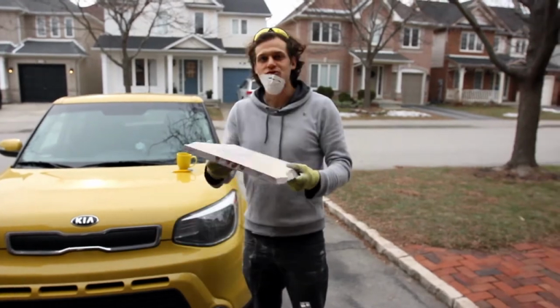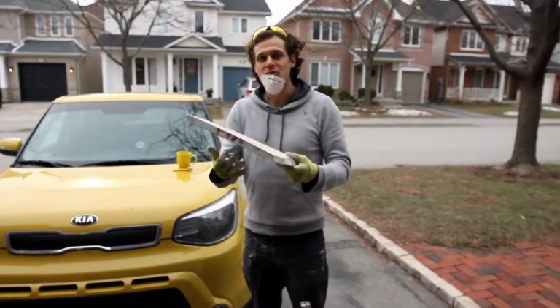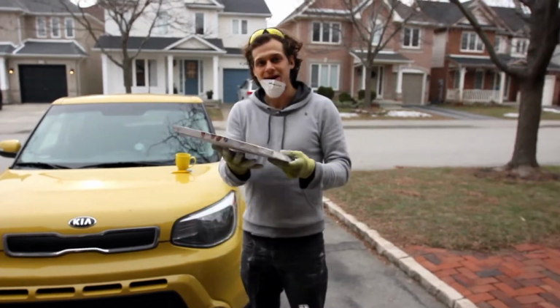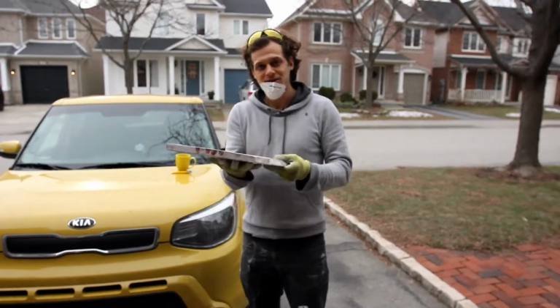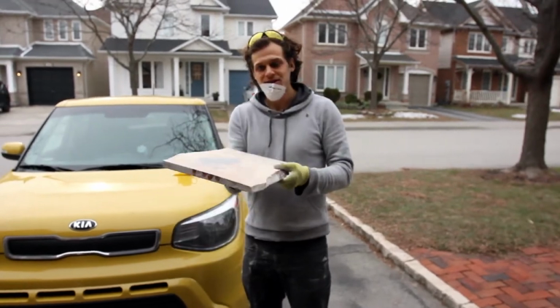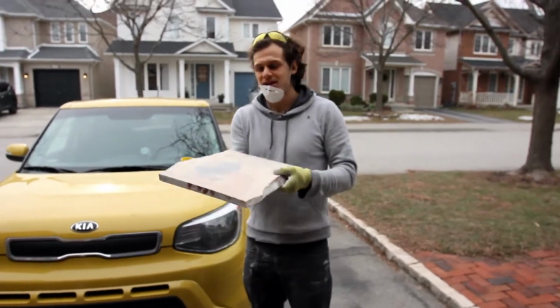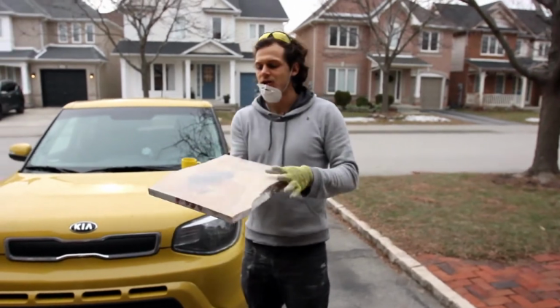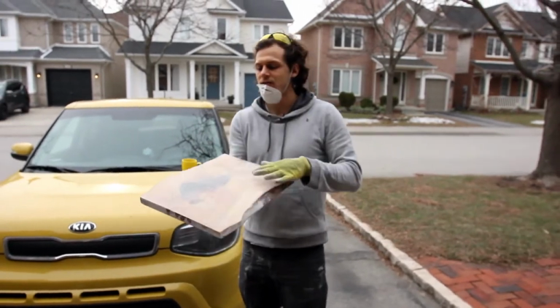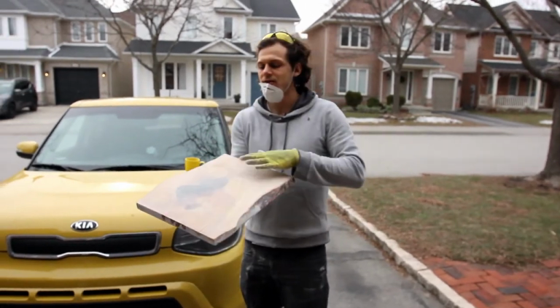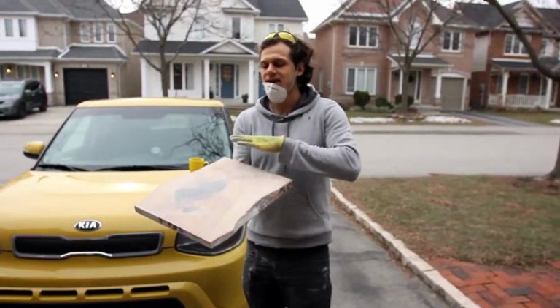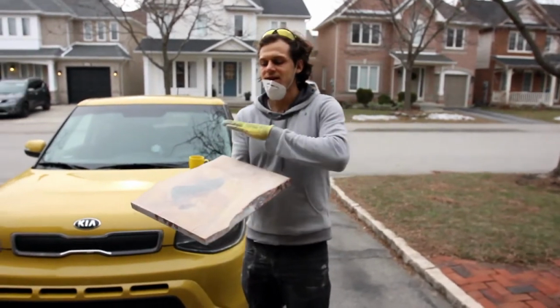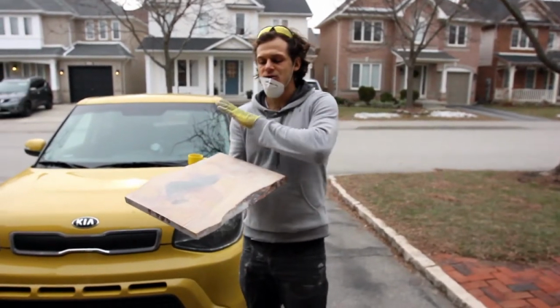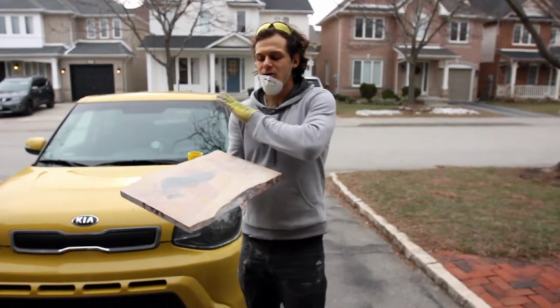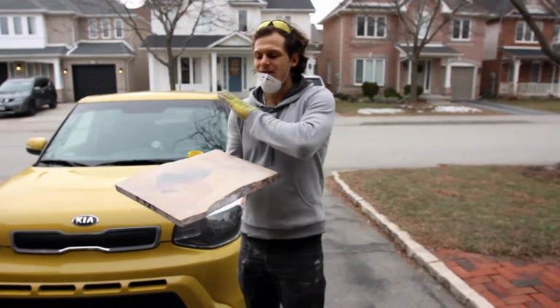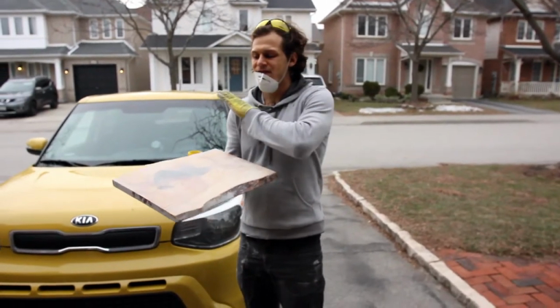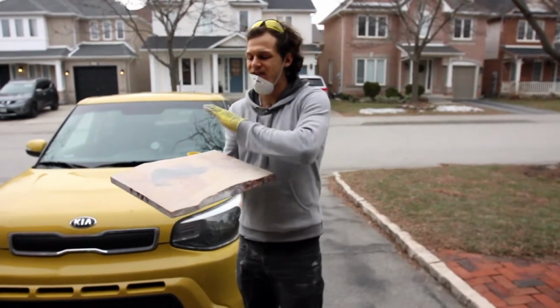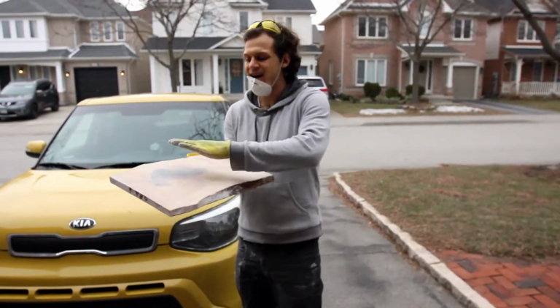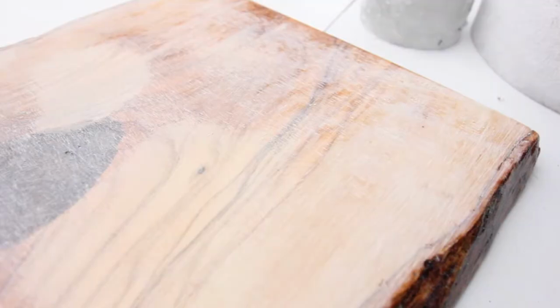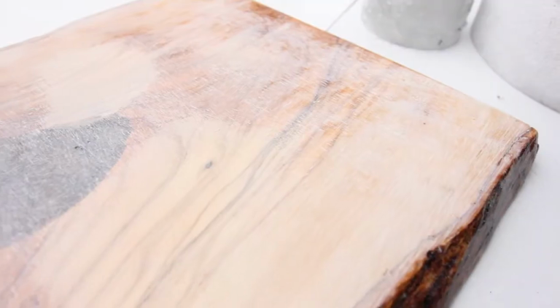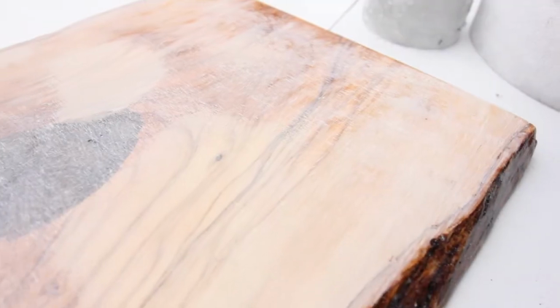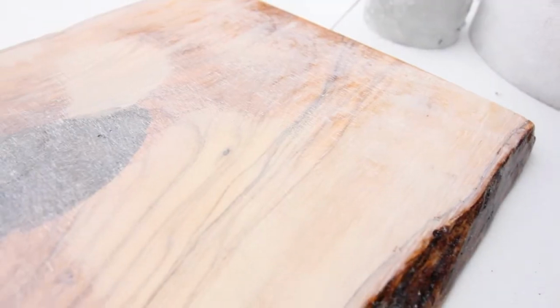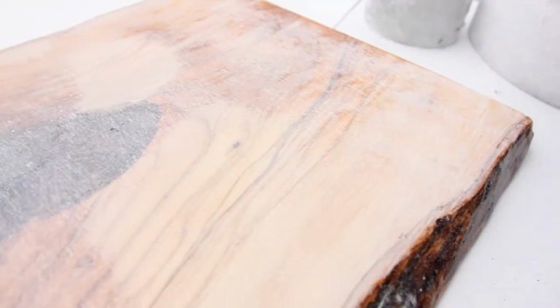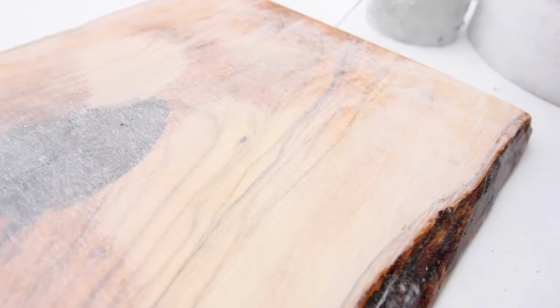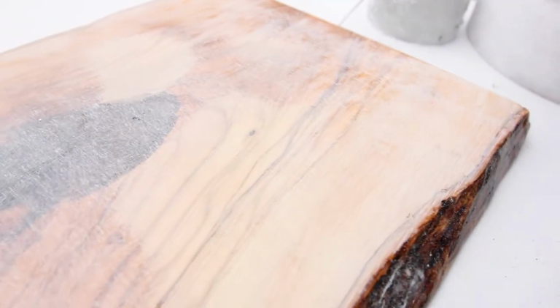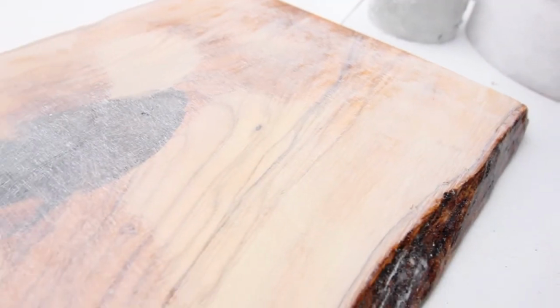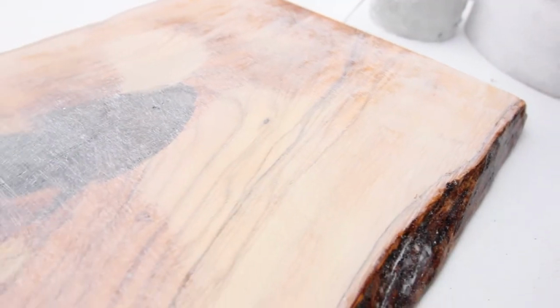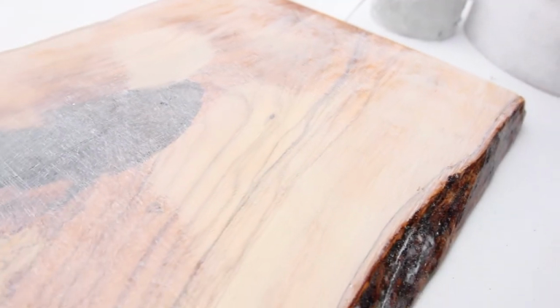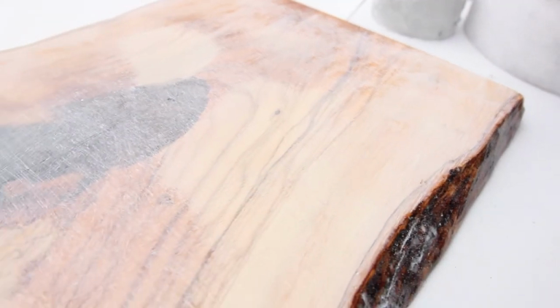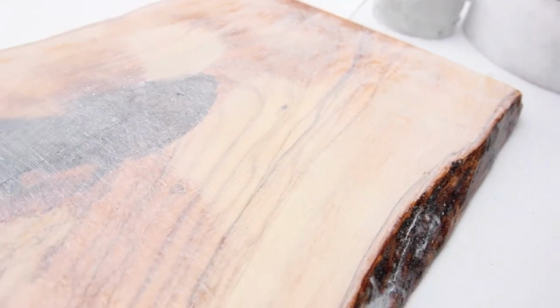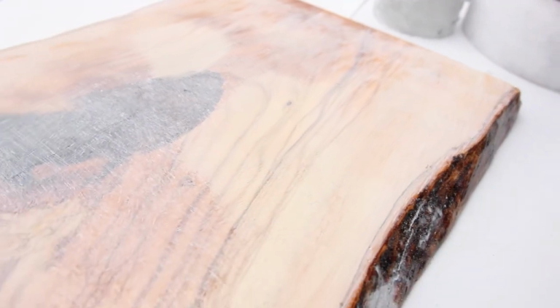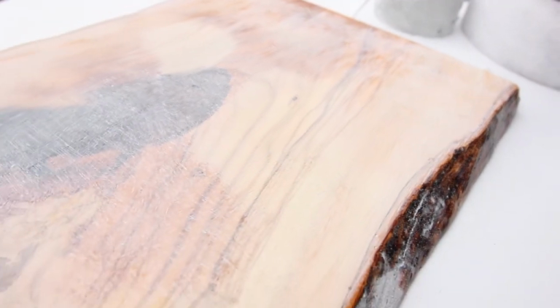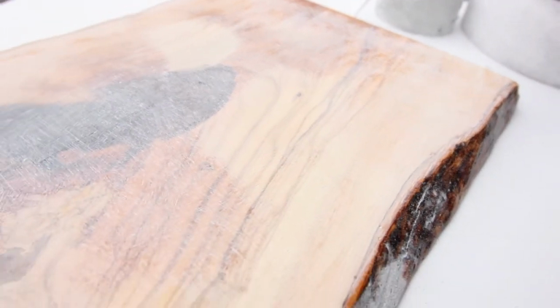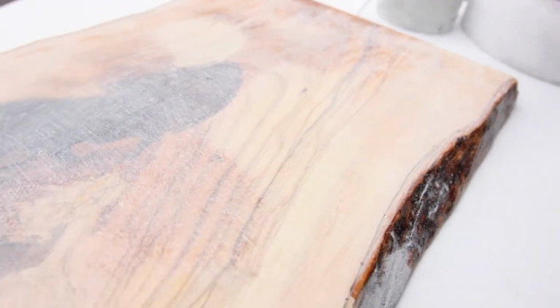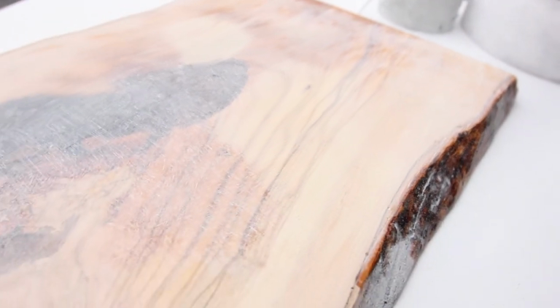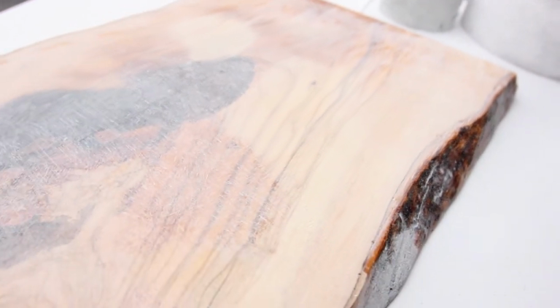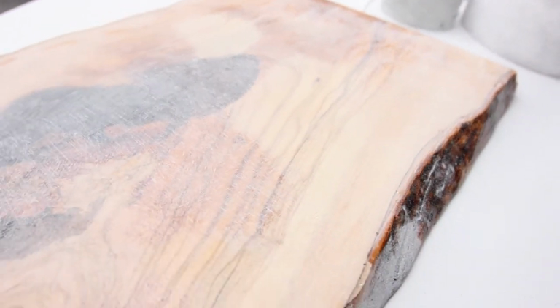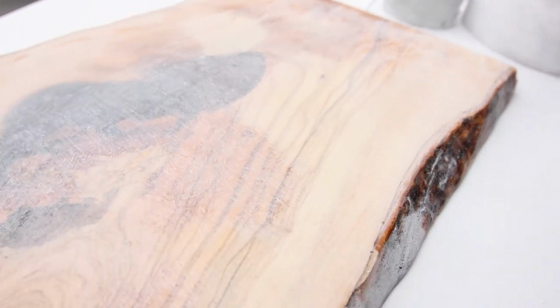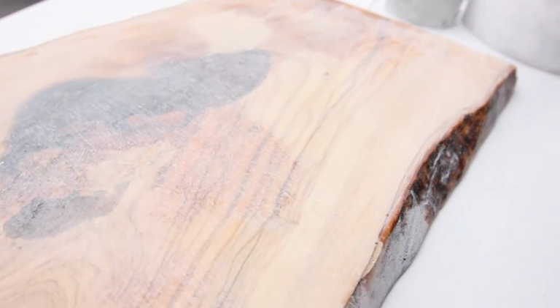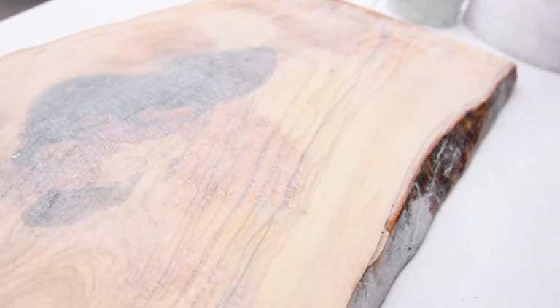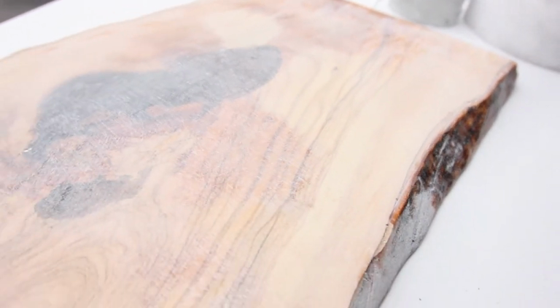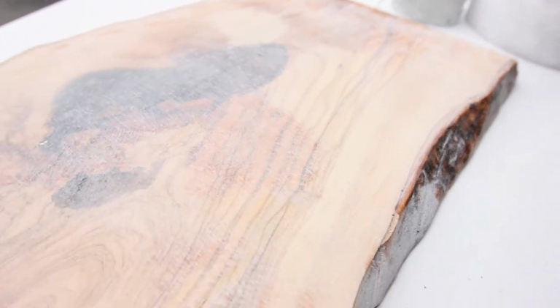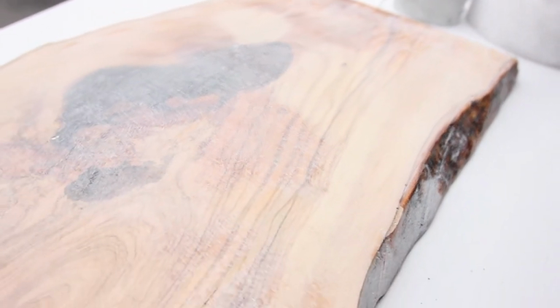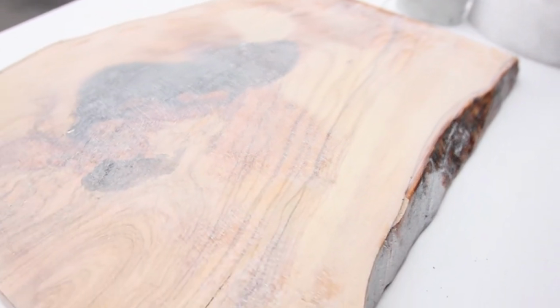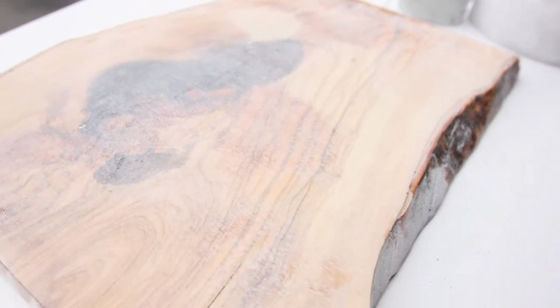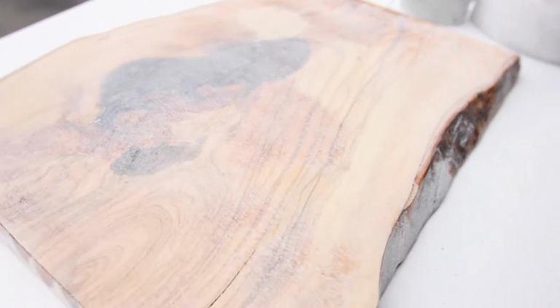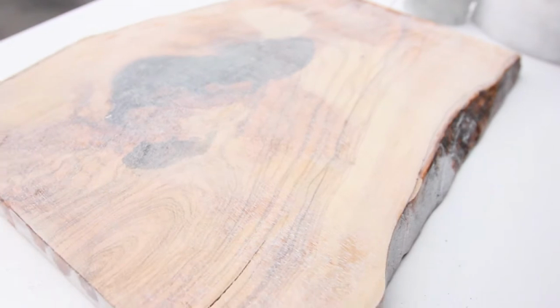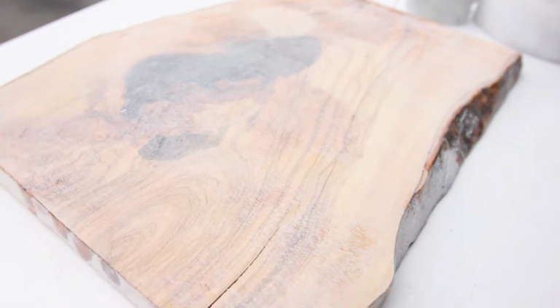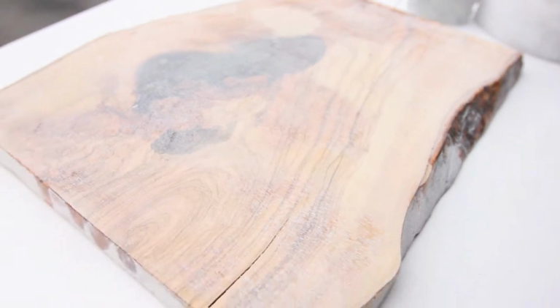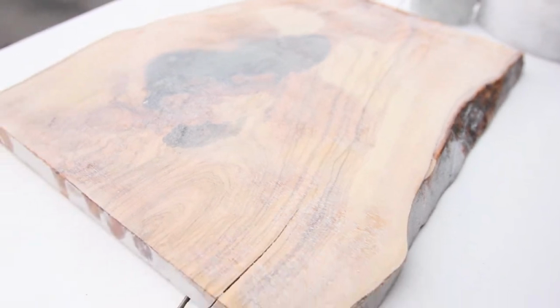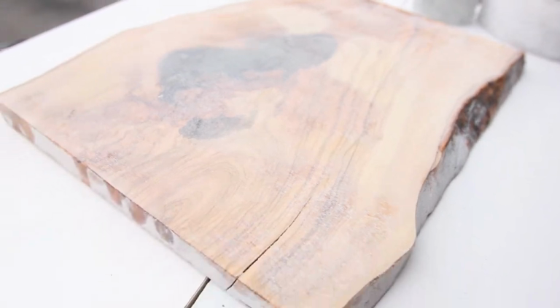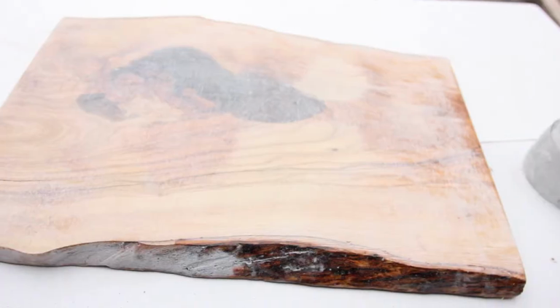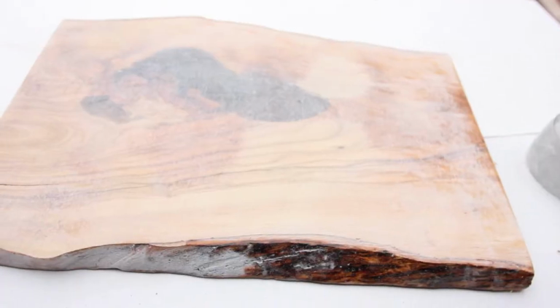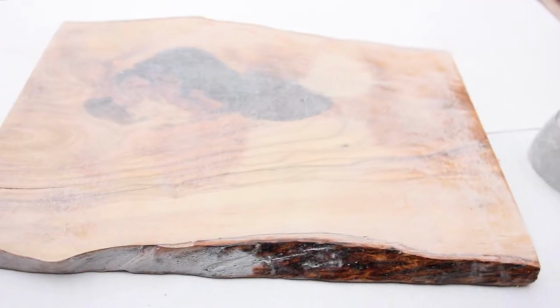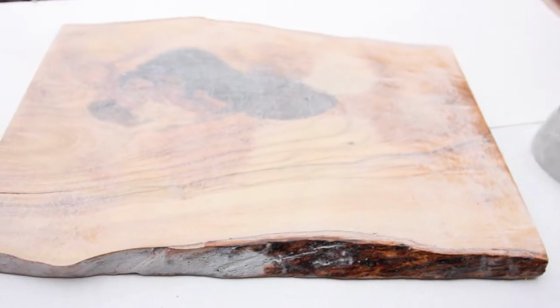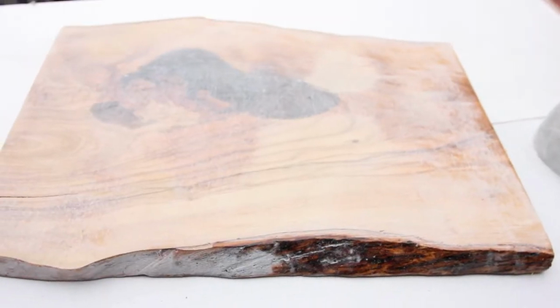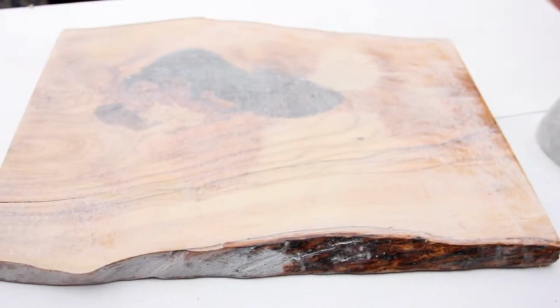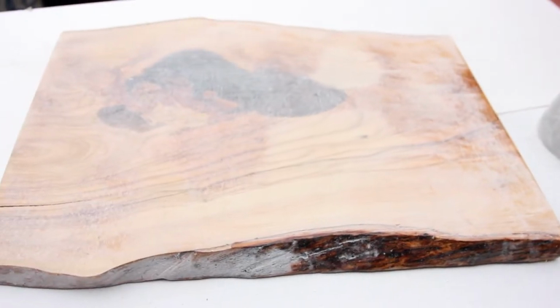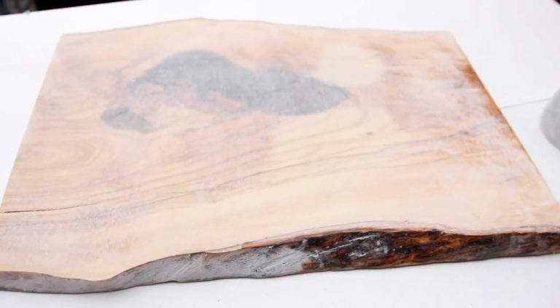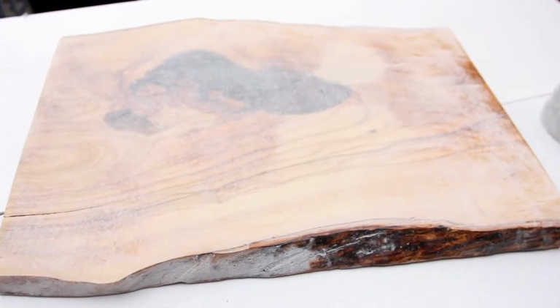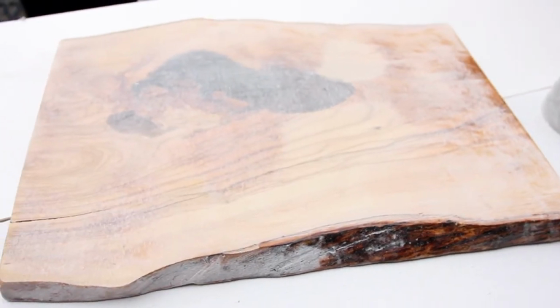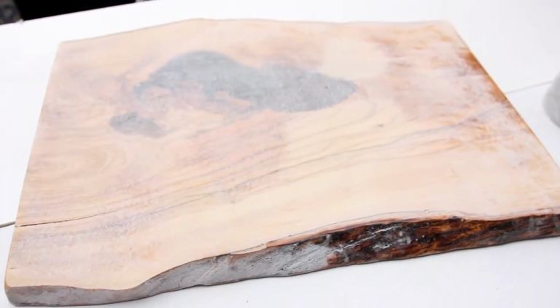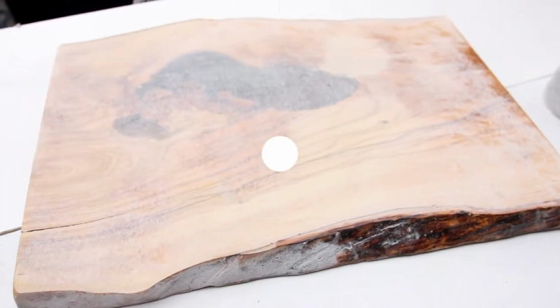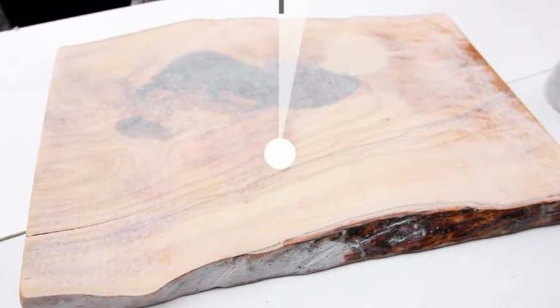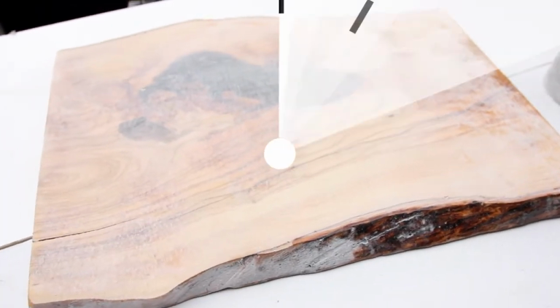Joanne's going to take over again and do our final, final top coat. We're going to have to tape it off again, and then we're done. Looks great.